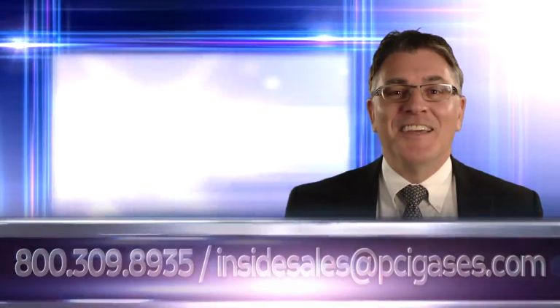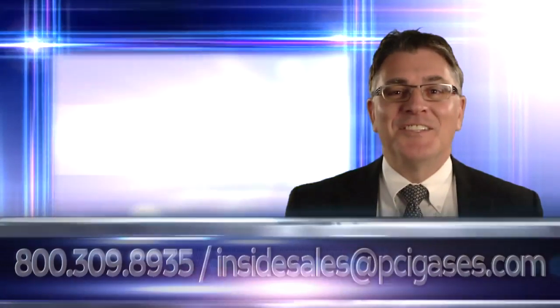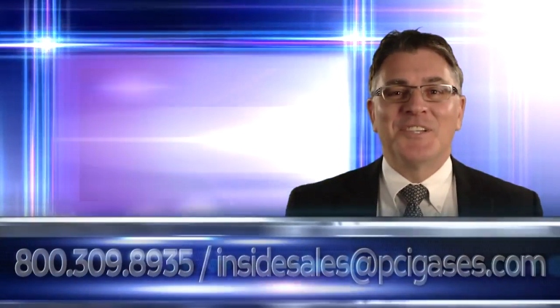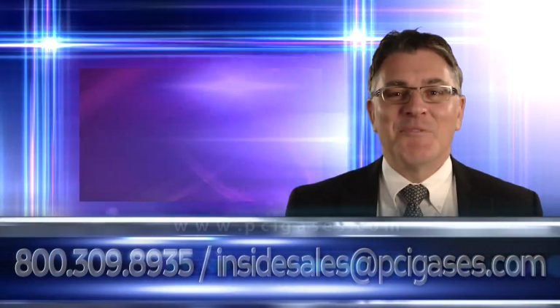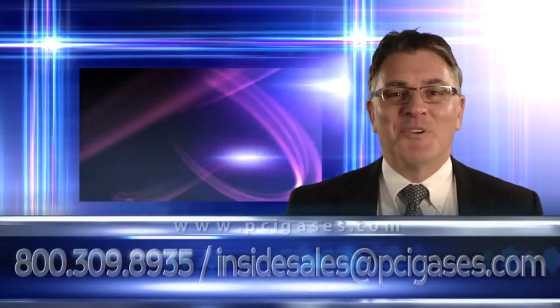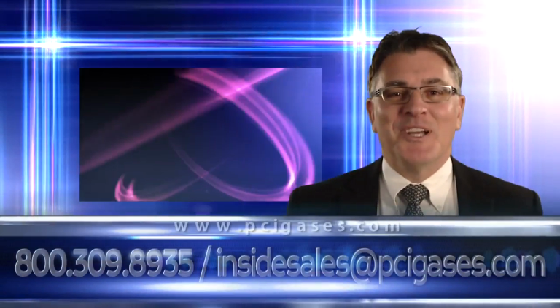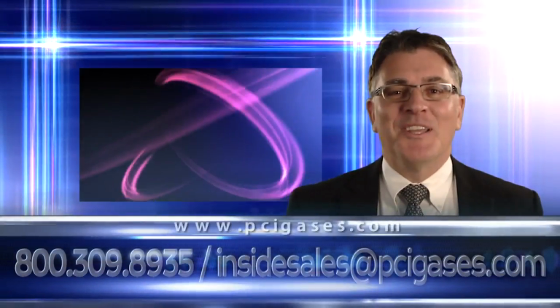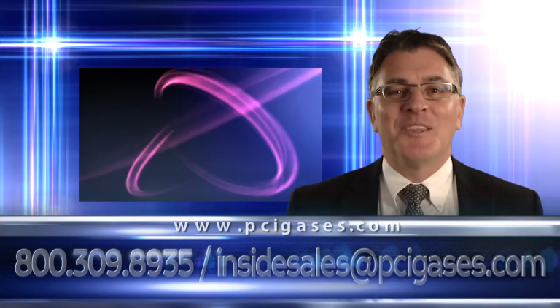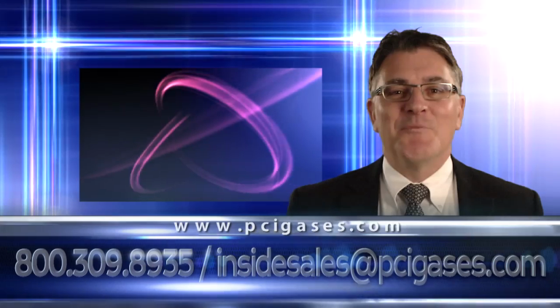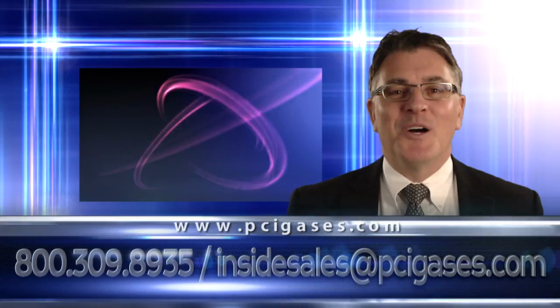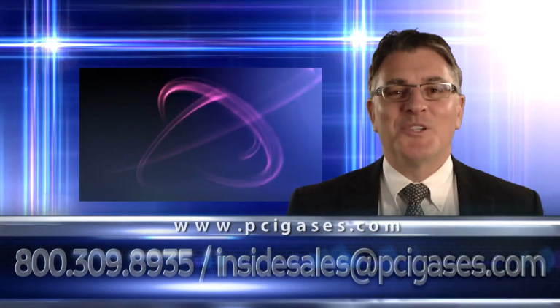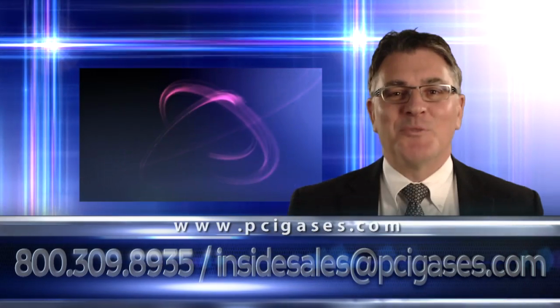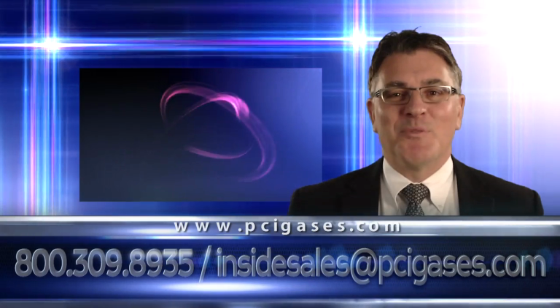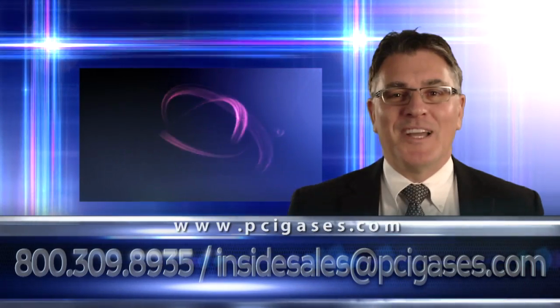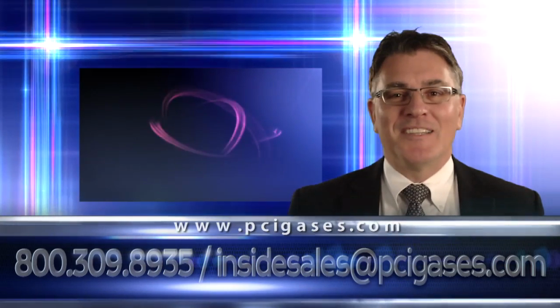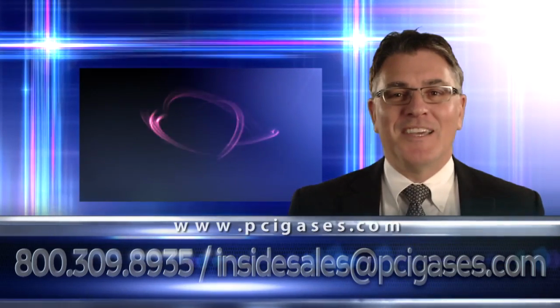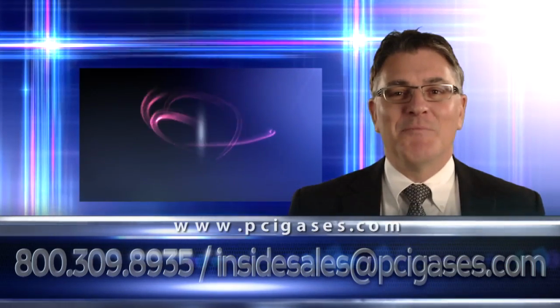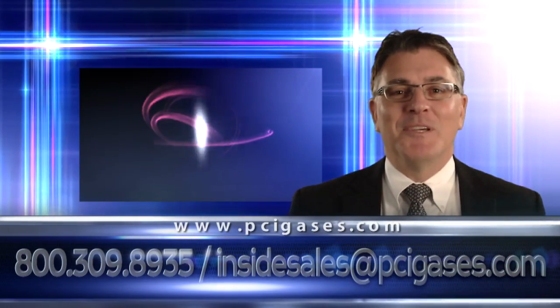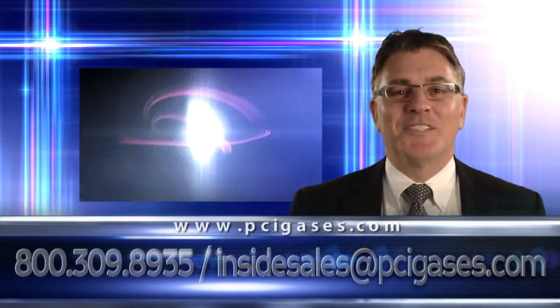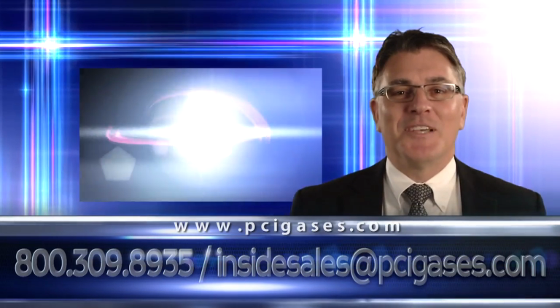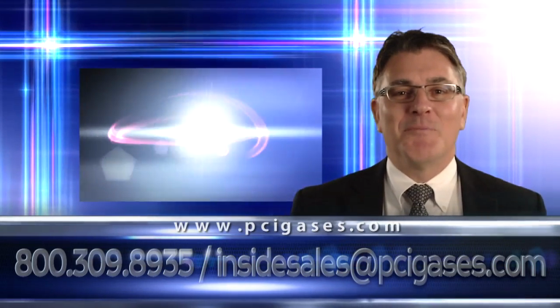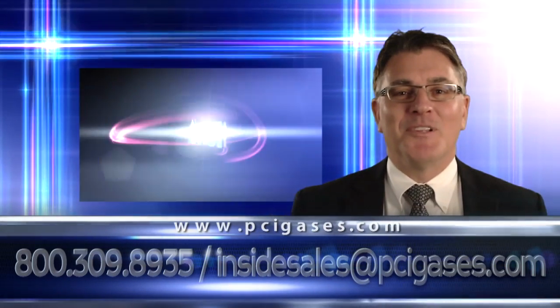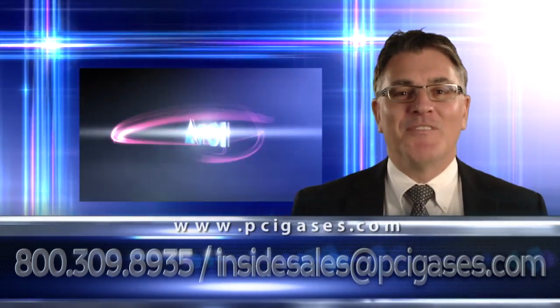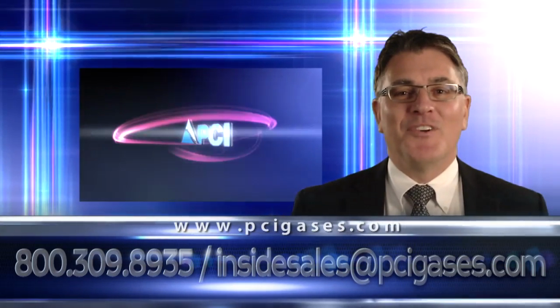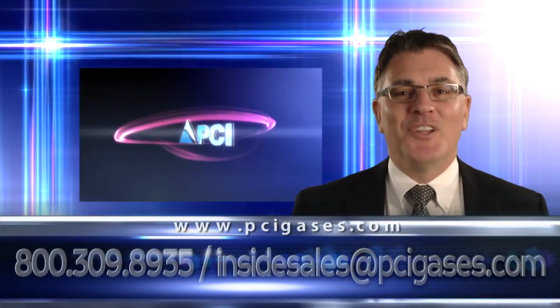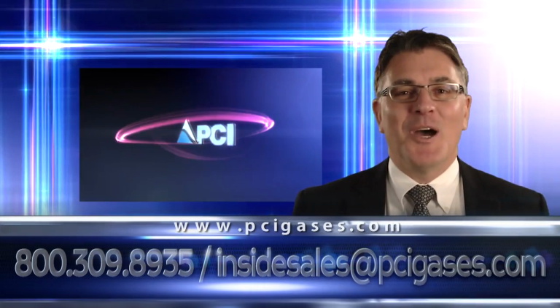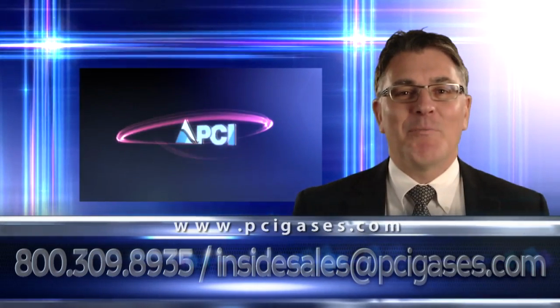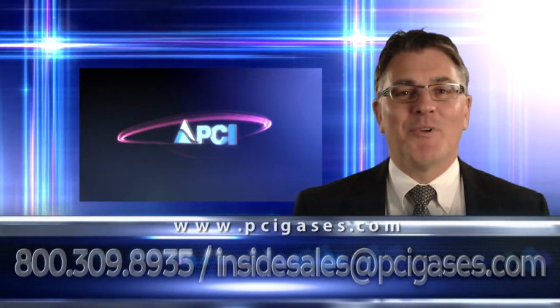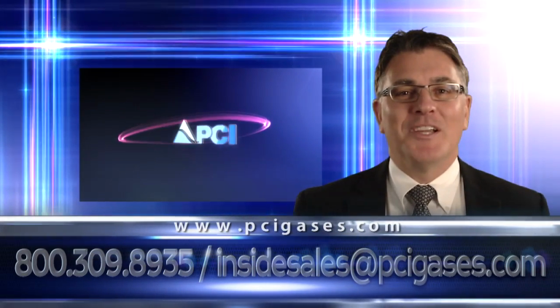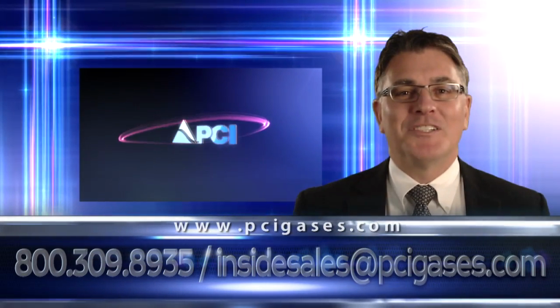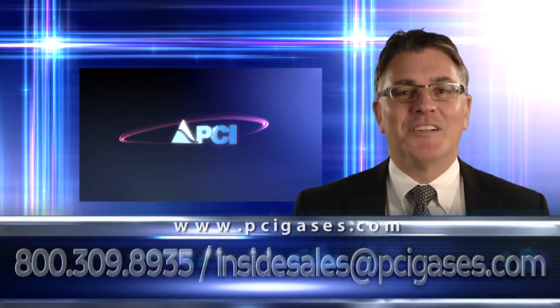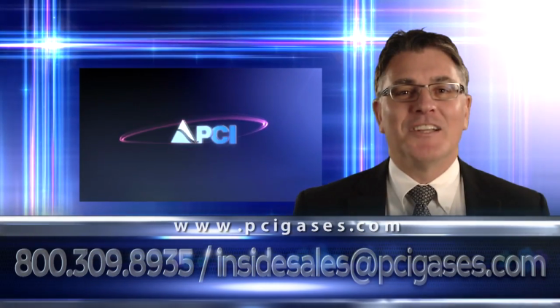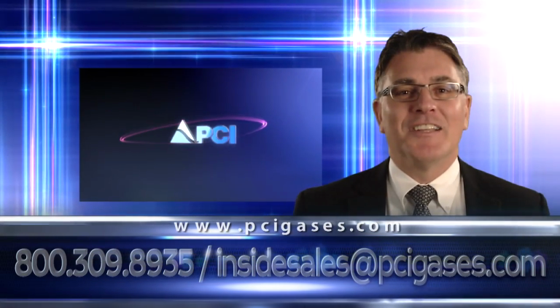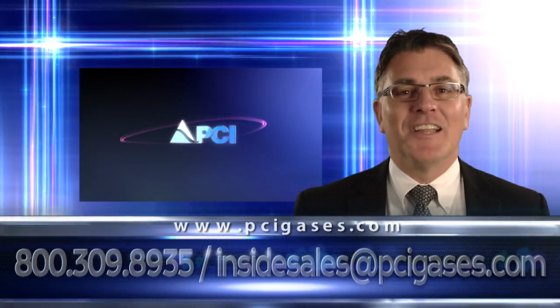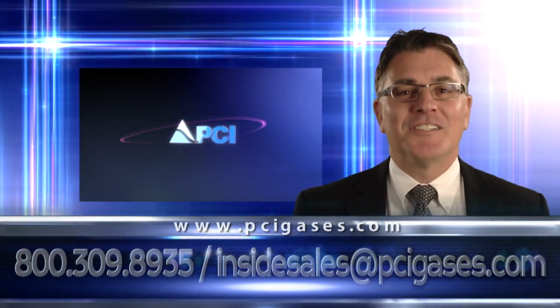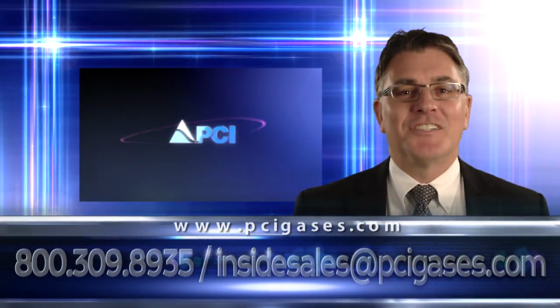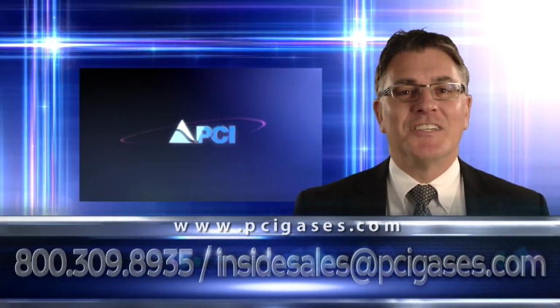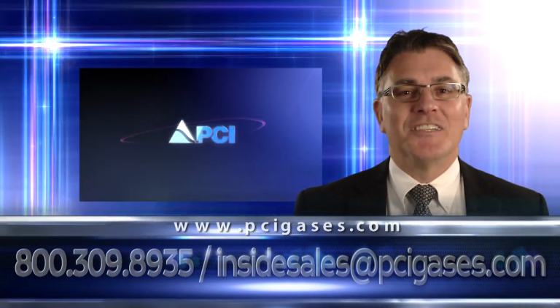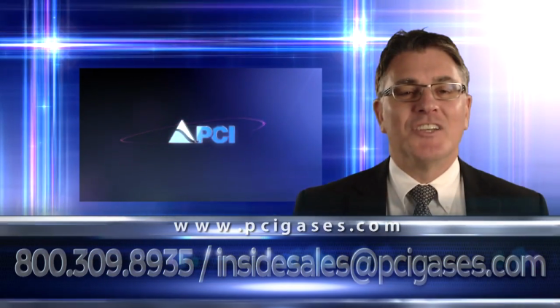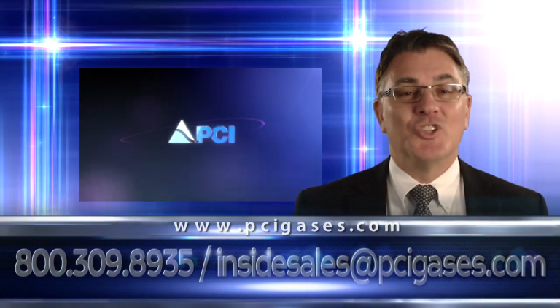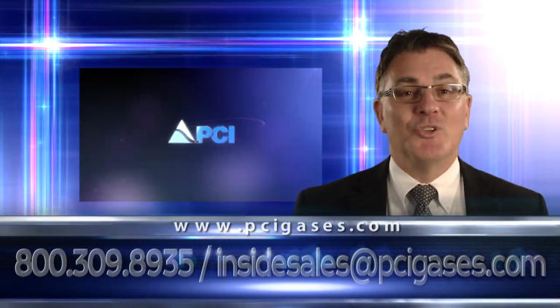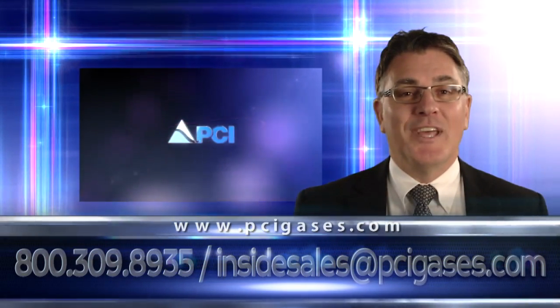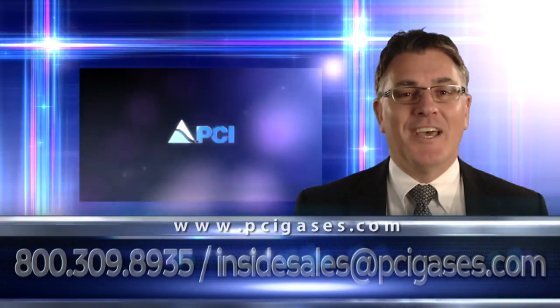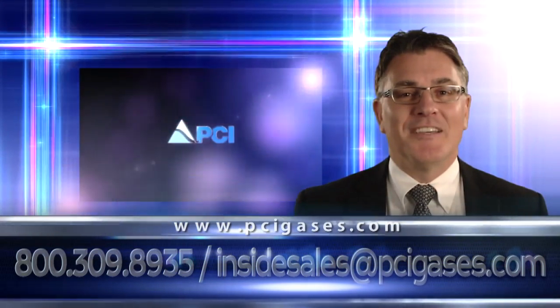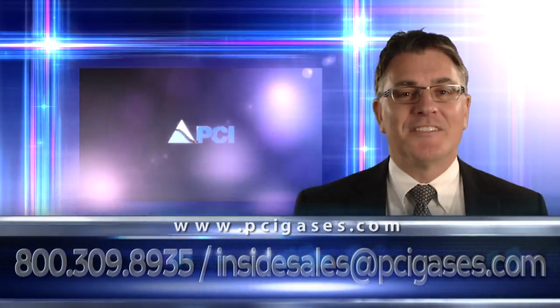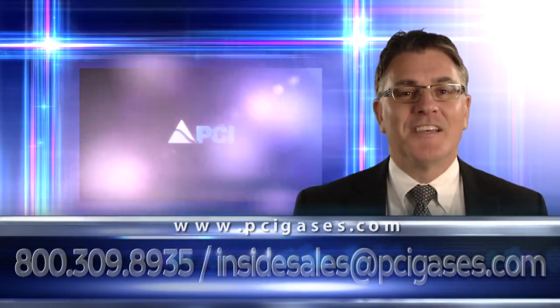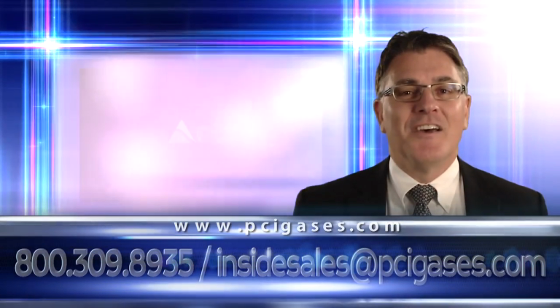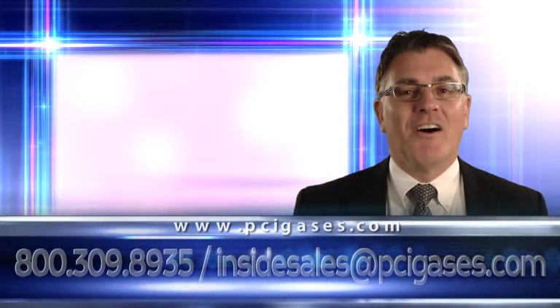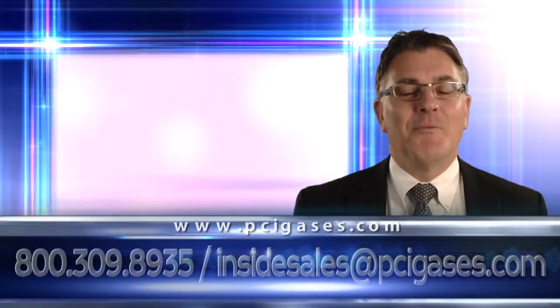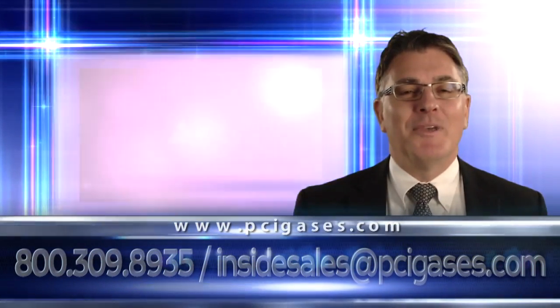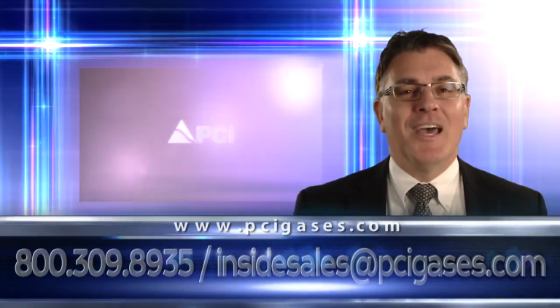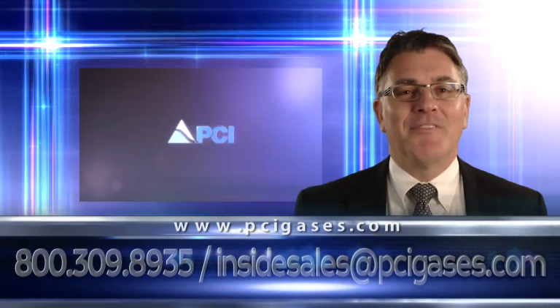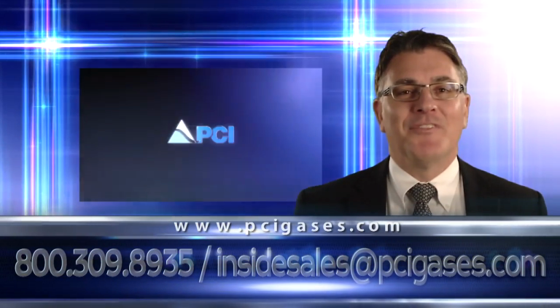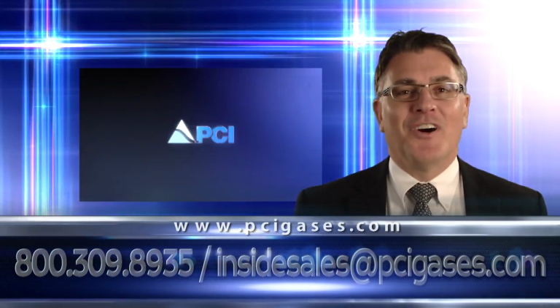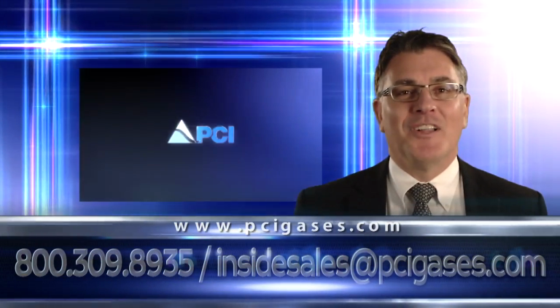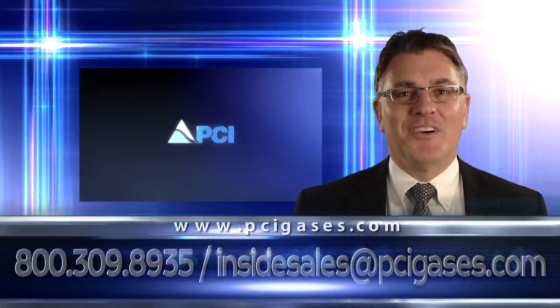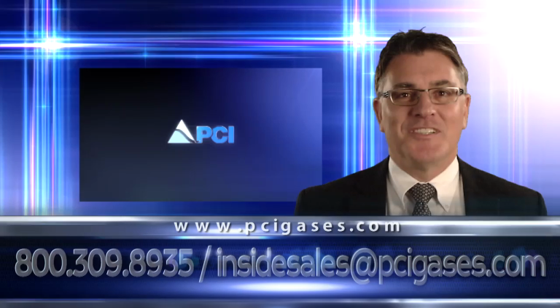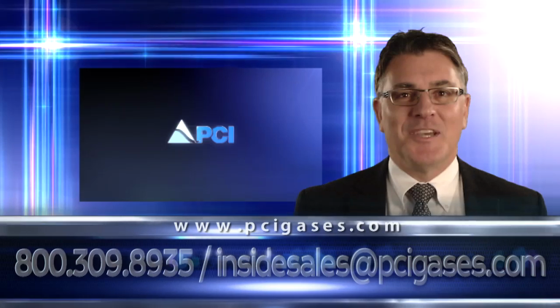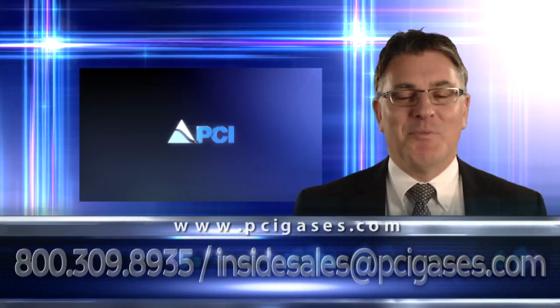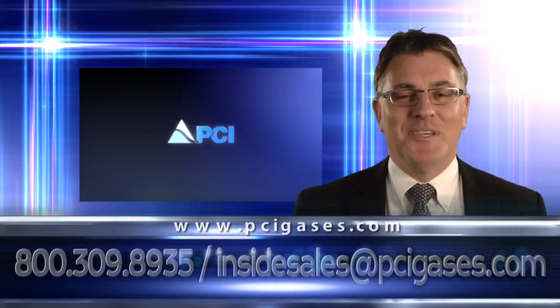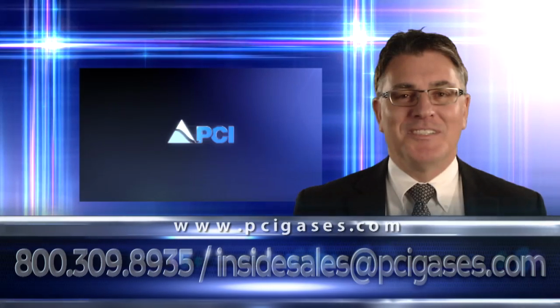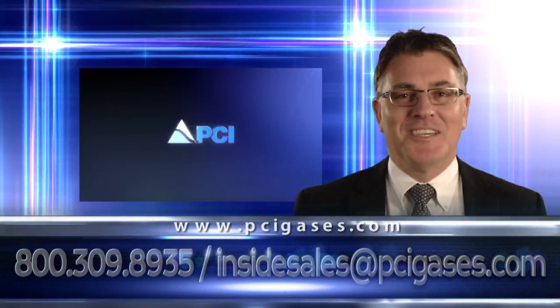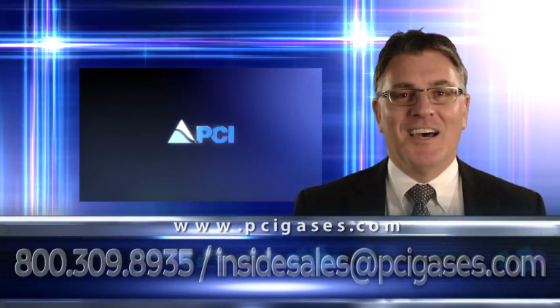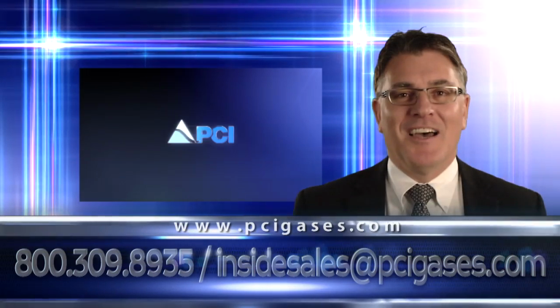In summary, the modular plant can be assembled and fully operational in less than two days. On behalf of all of us at PCI, thank you for your interest in our products.